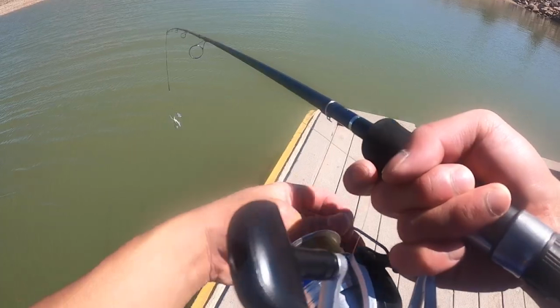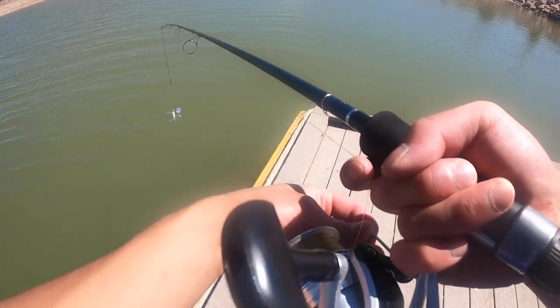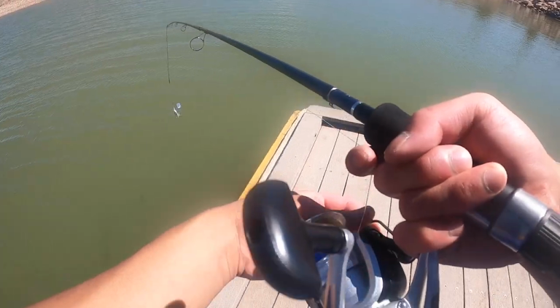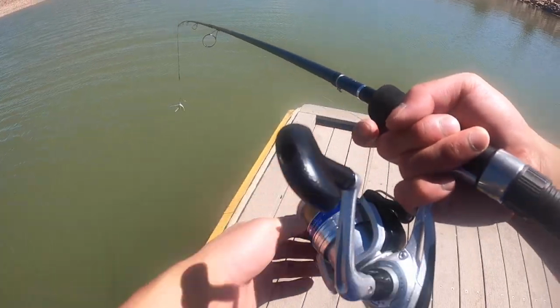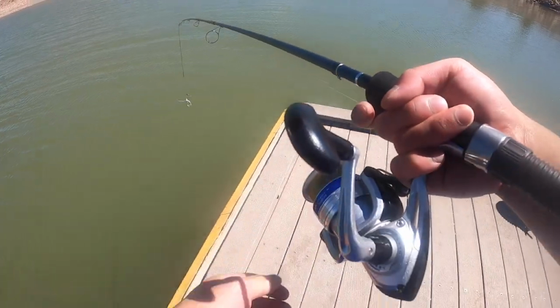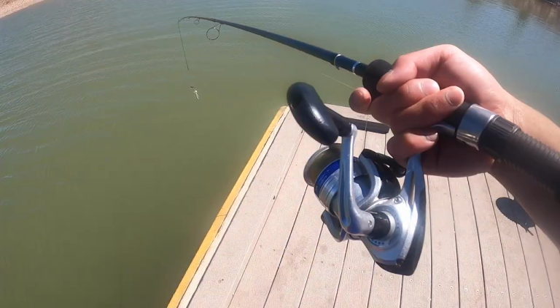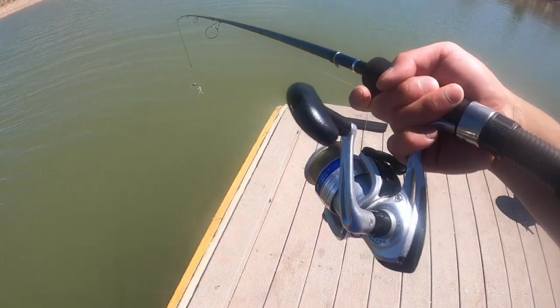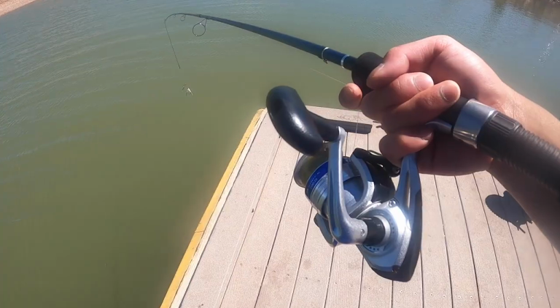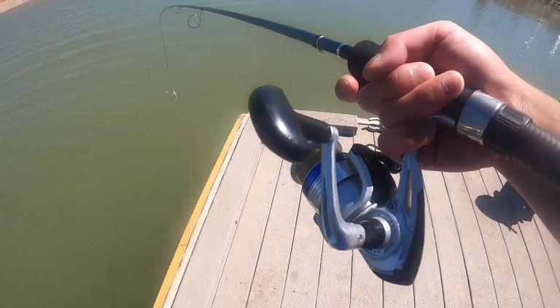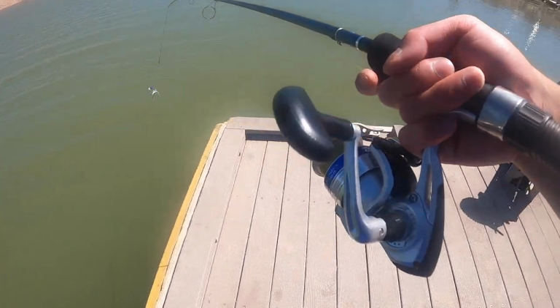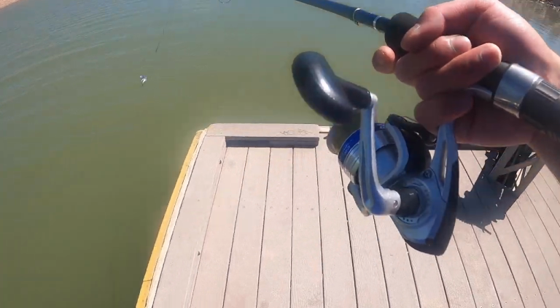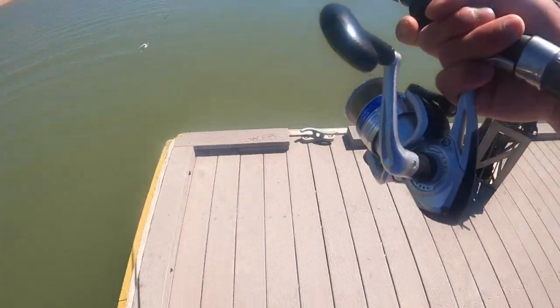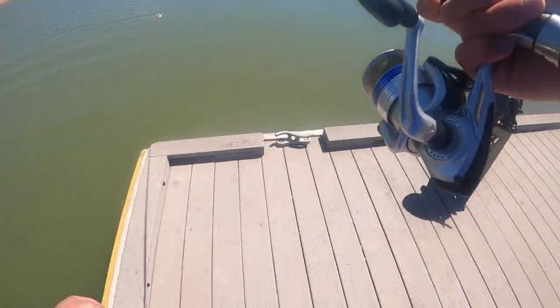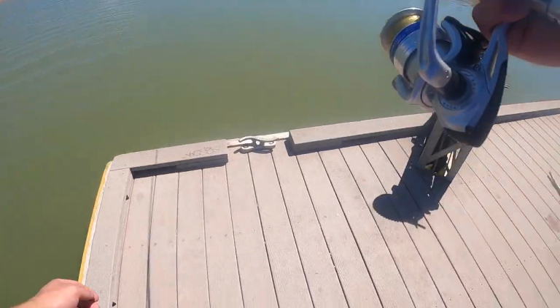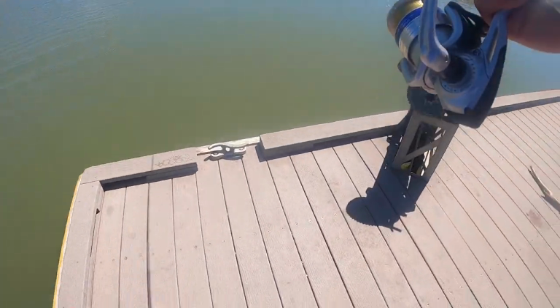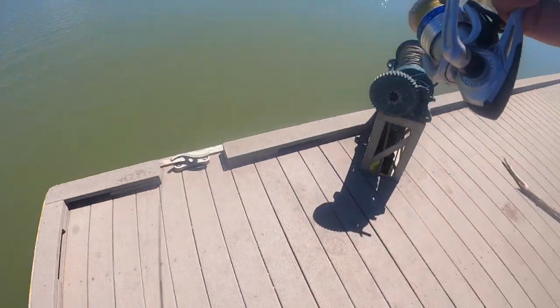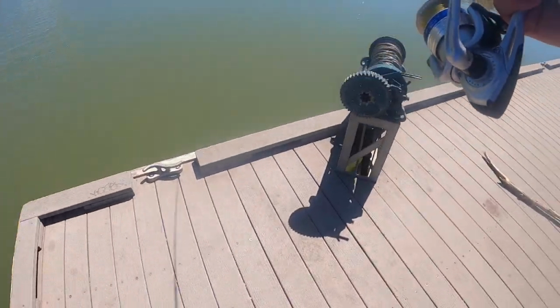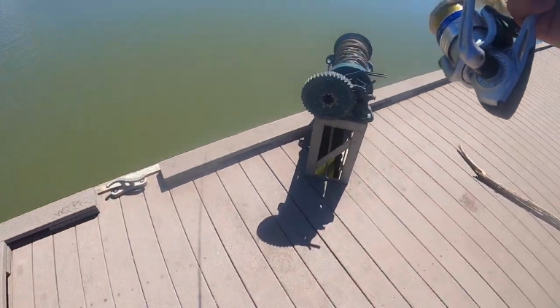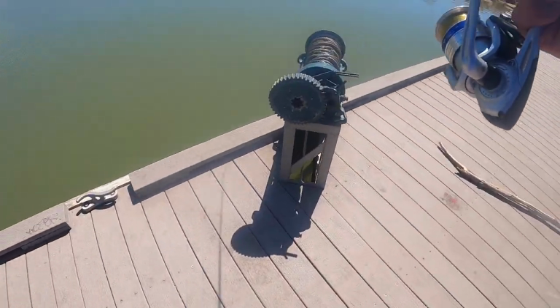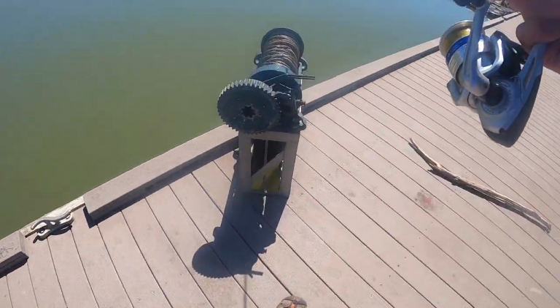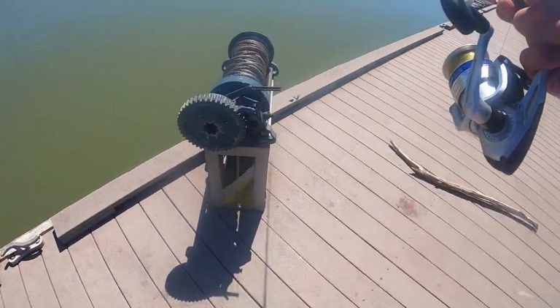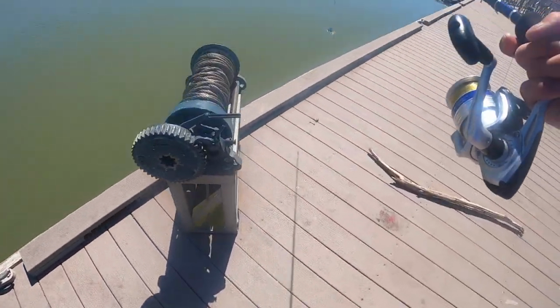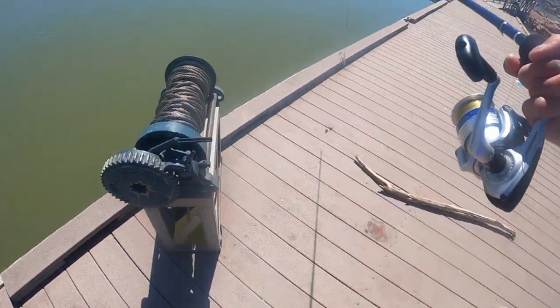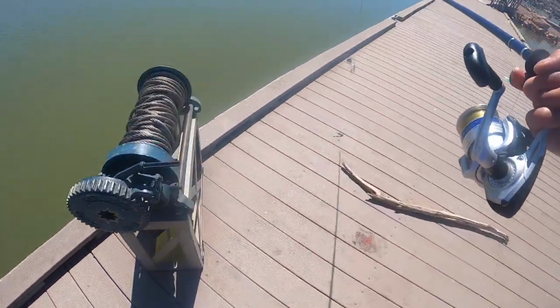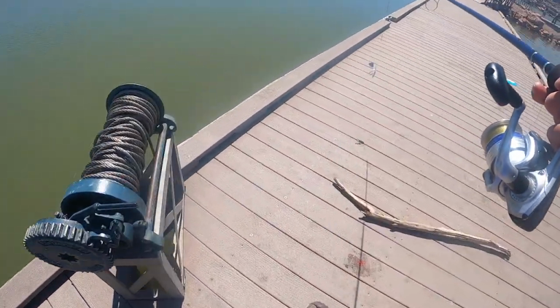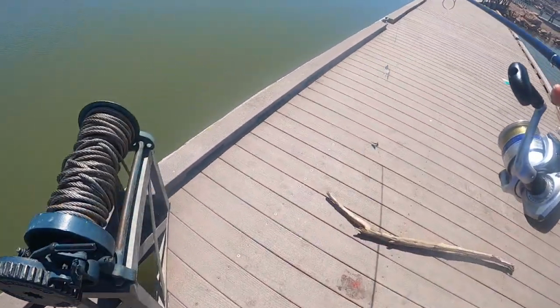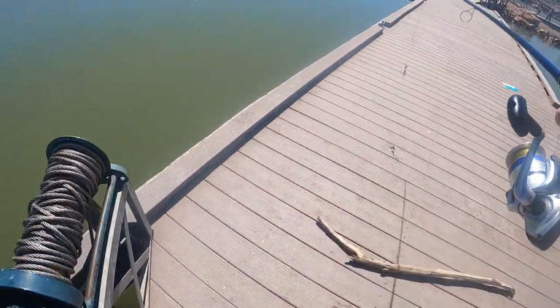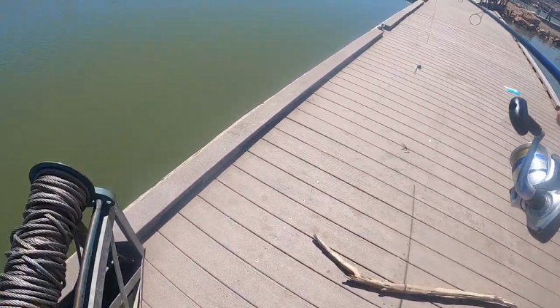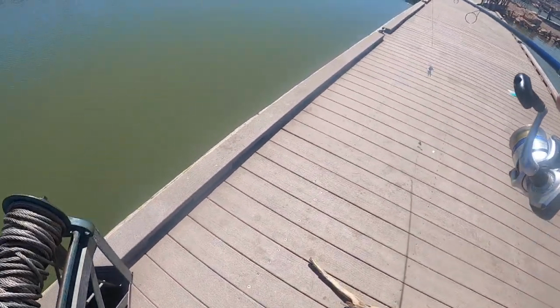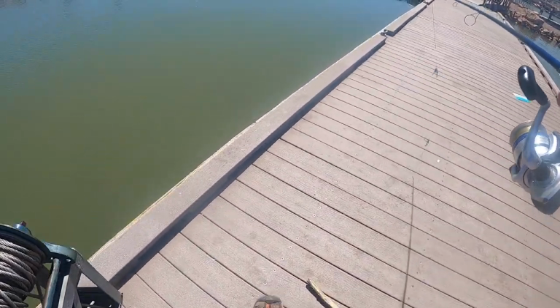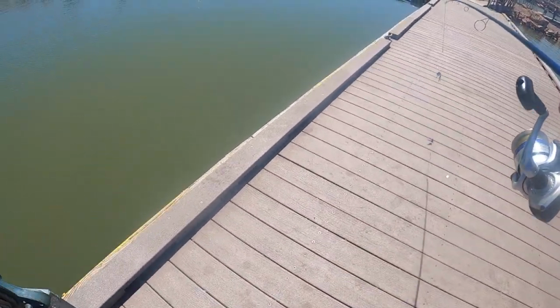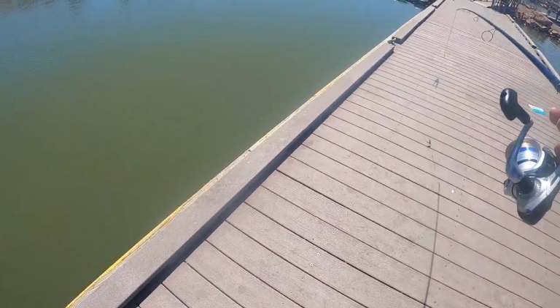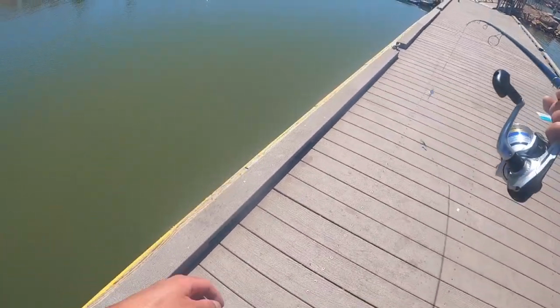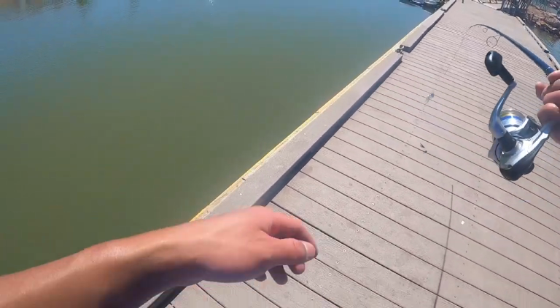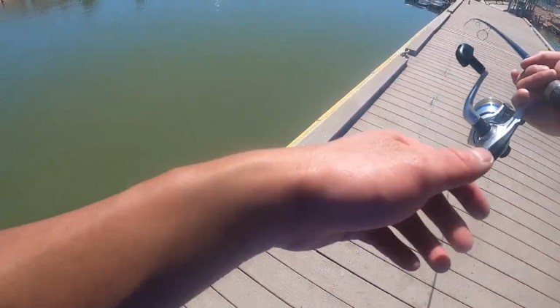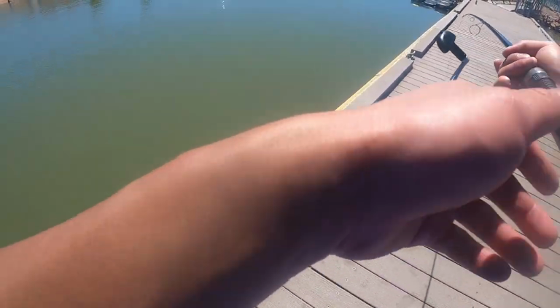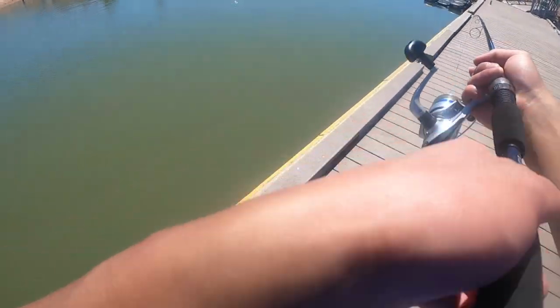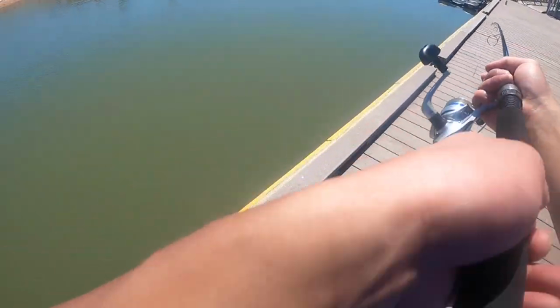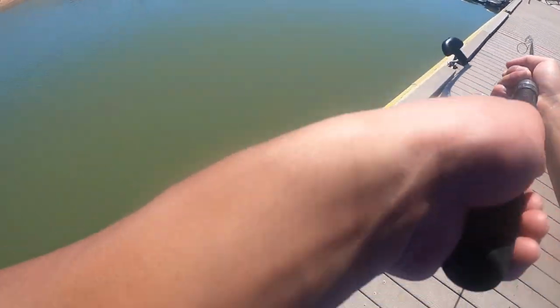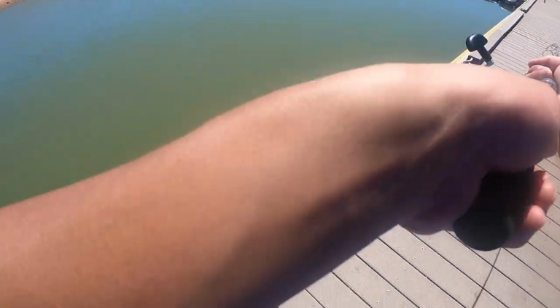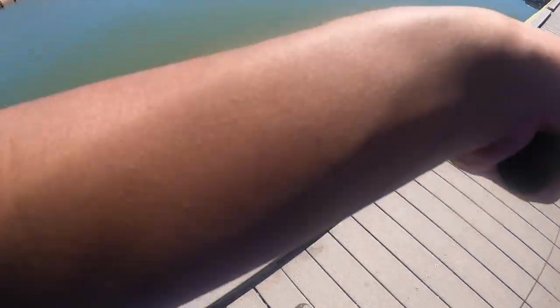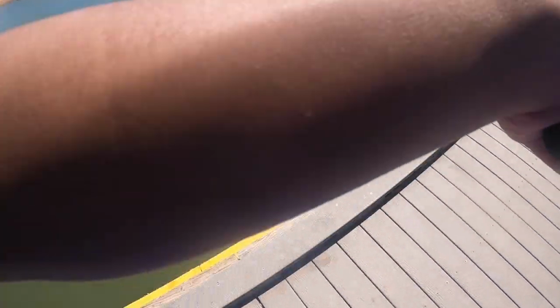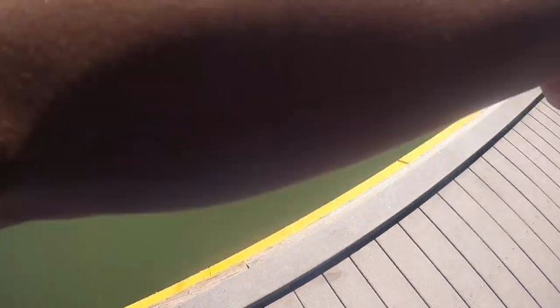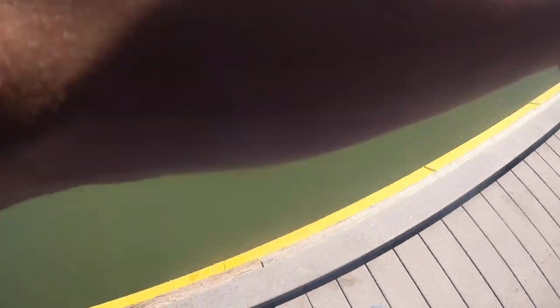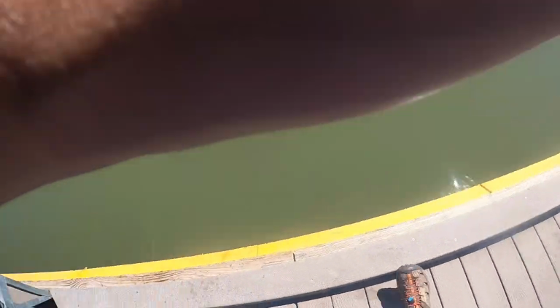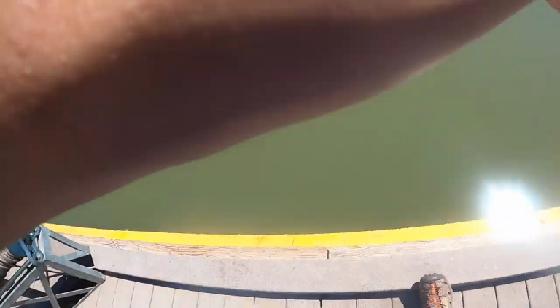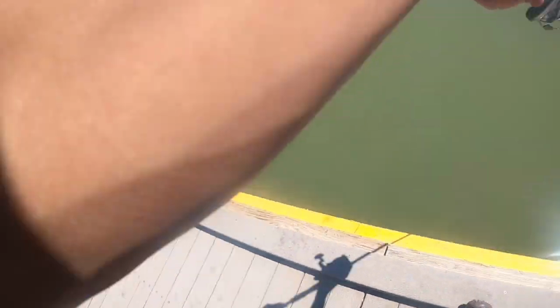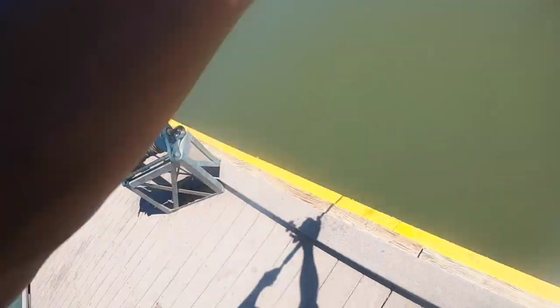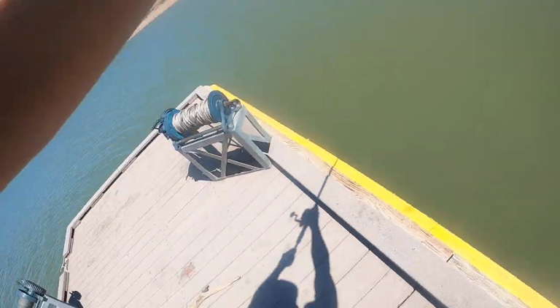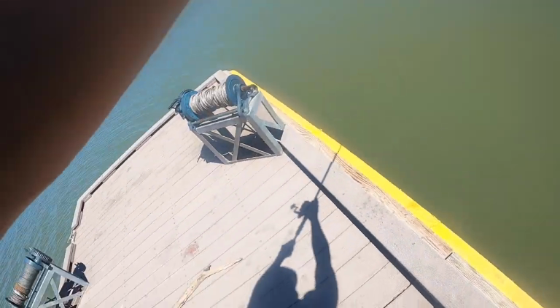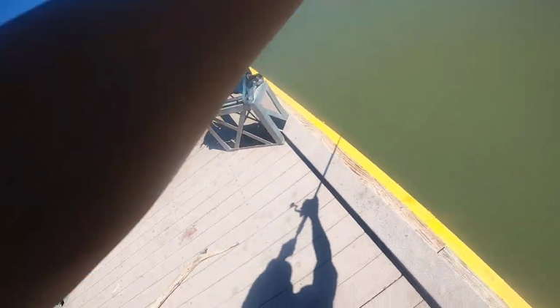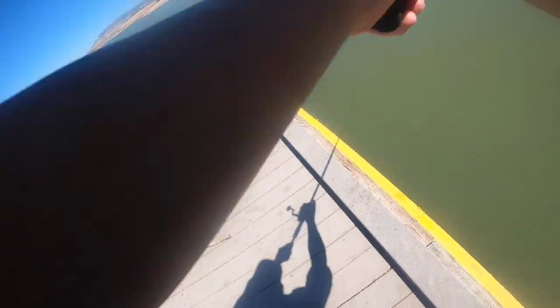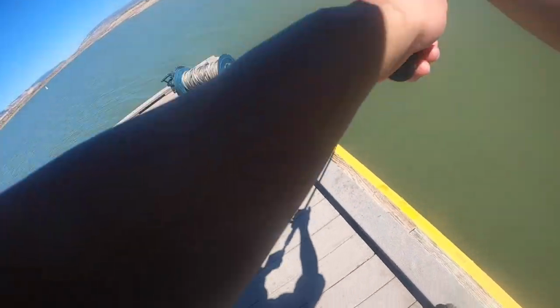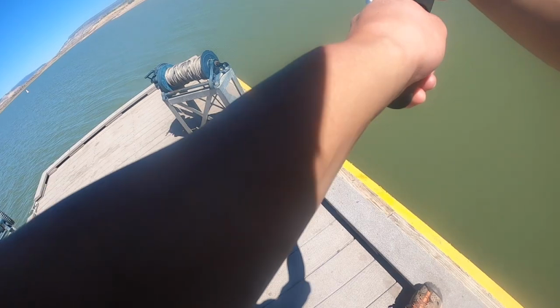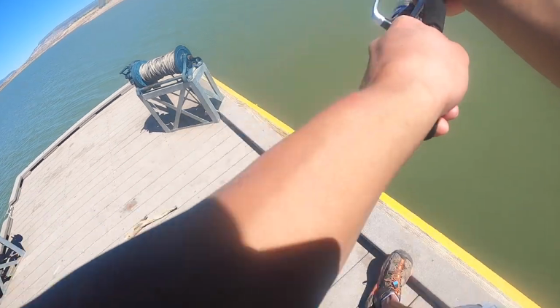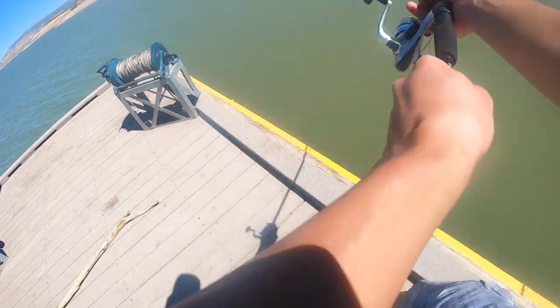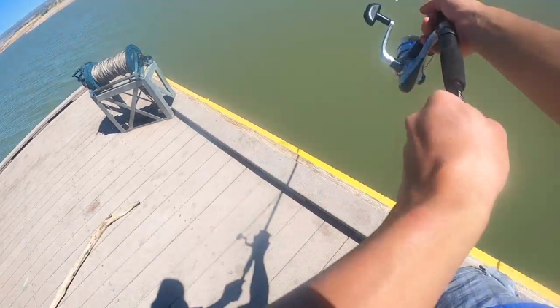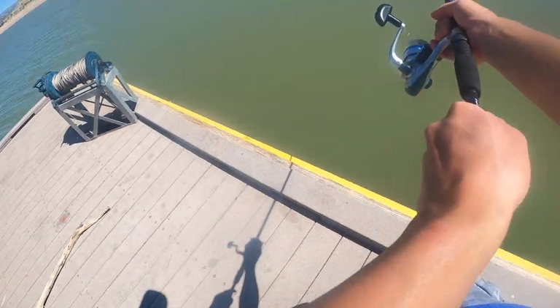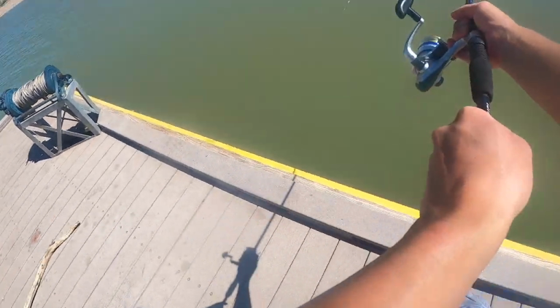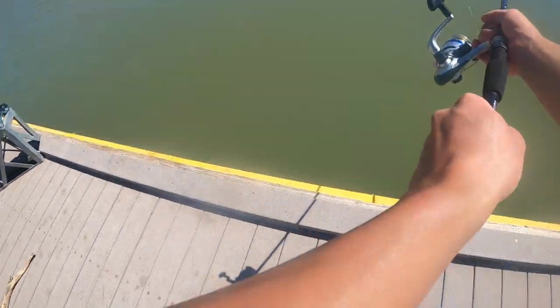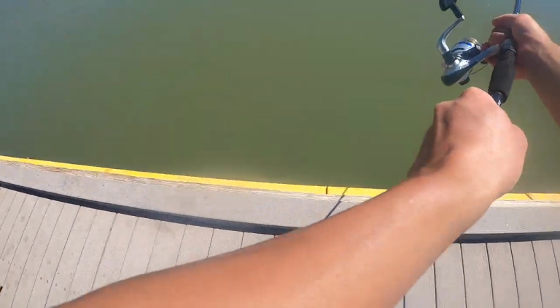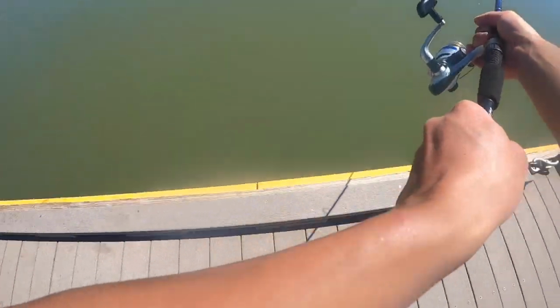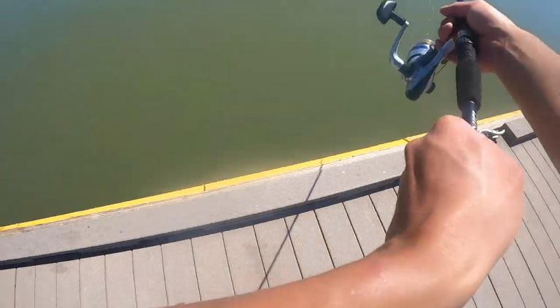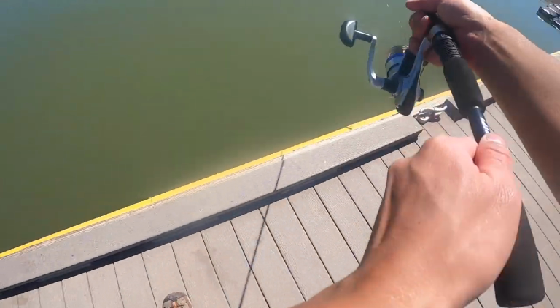Next, I tied on a white buzzbait to see if I can get any bites from any fish thinking it is a shiny baitfish swimming around.